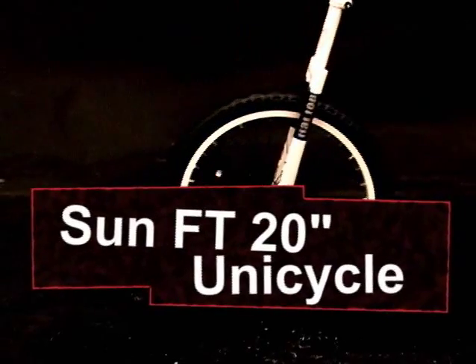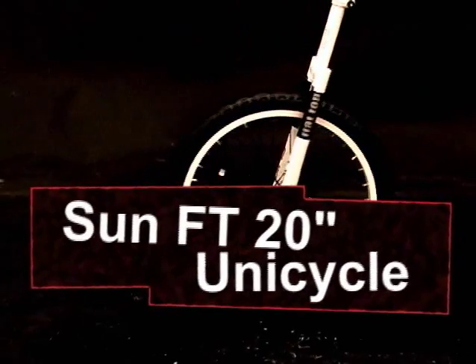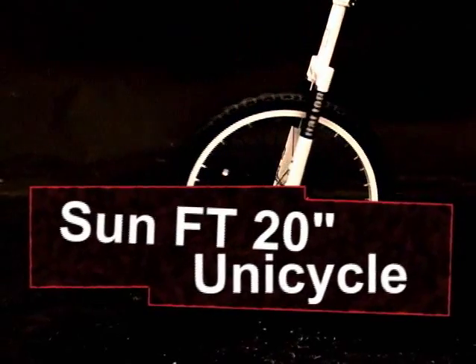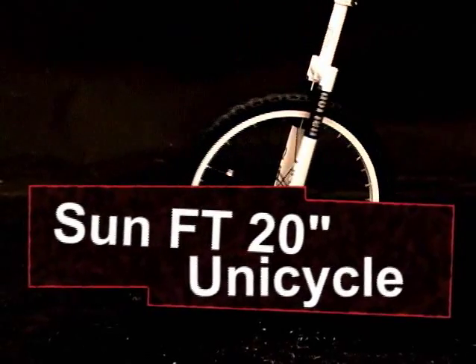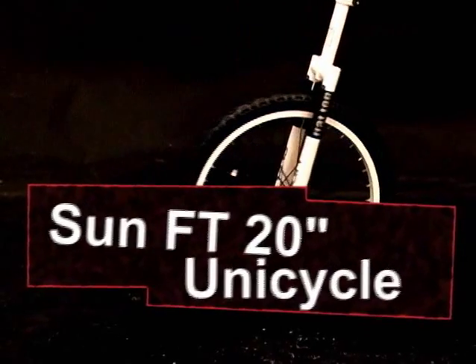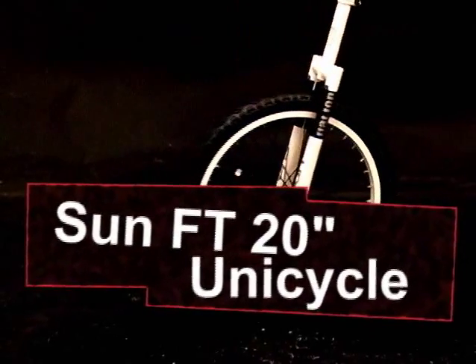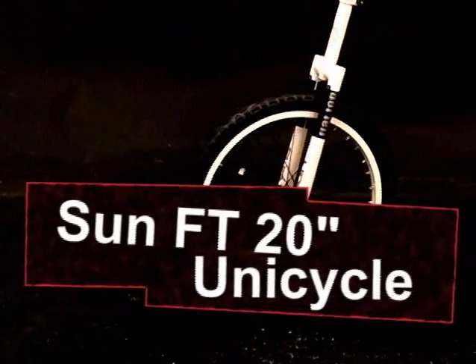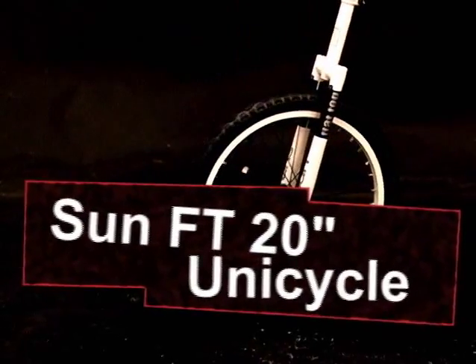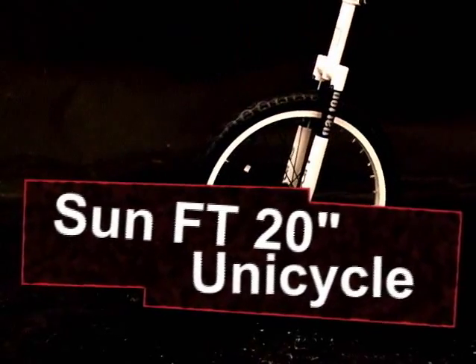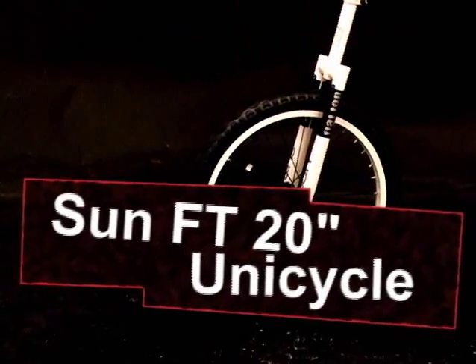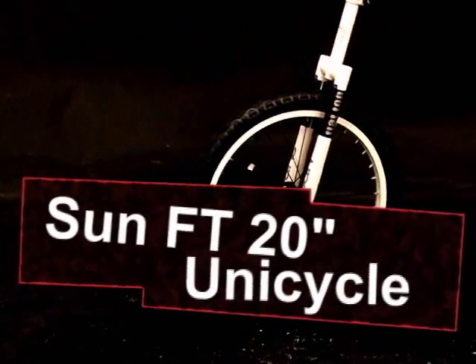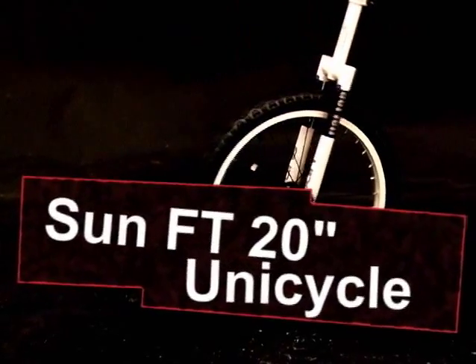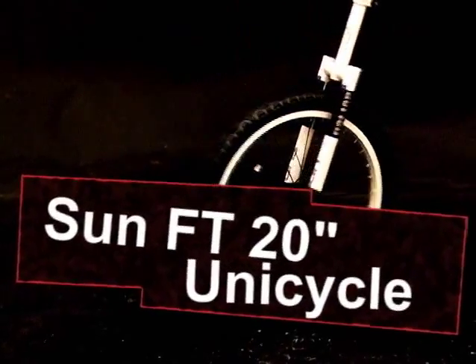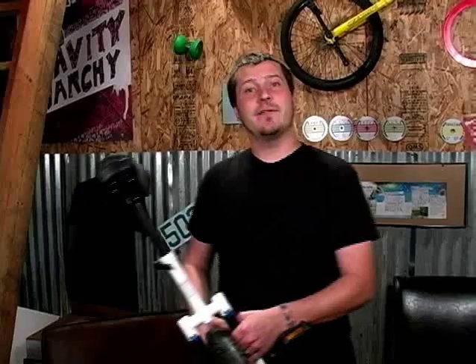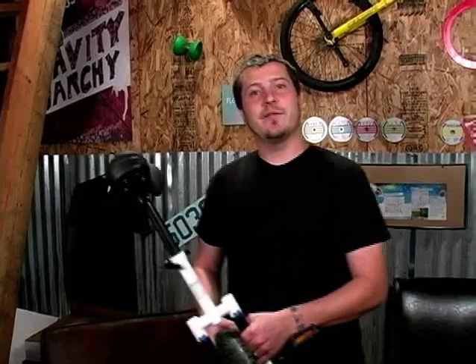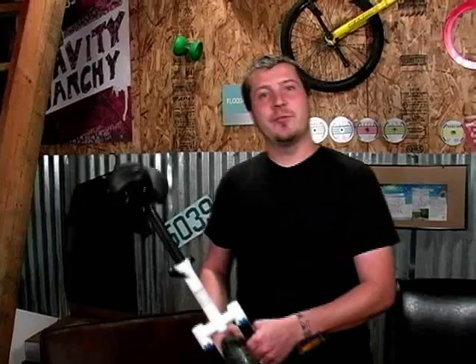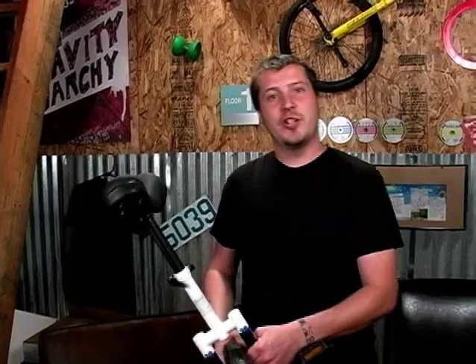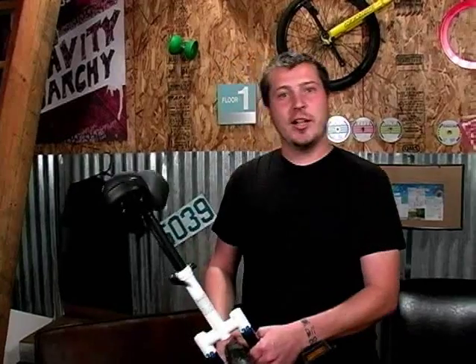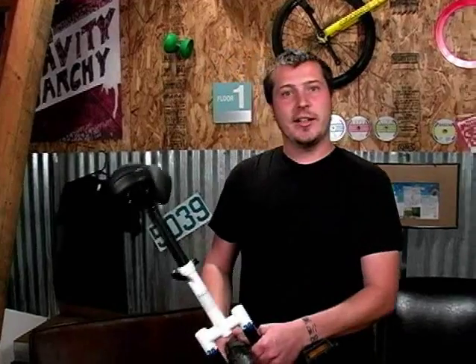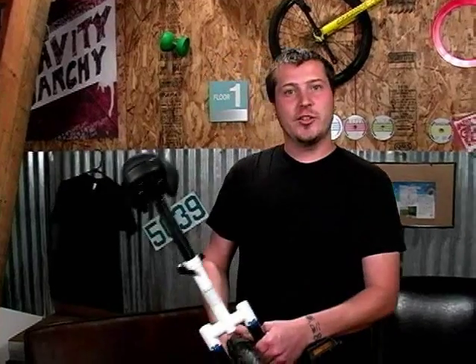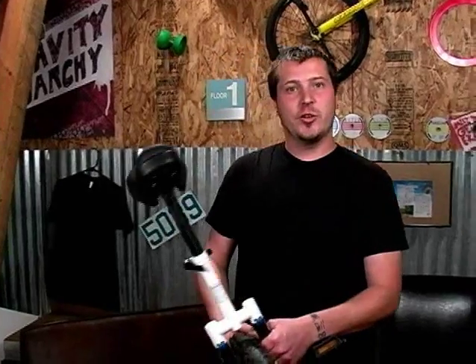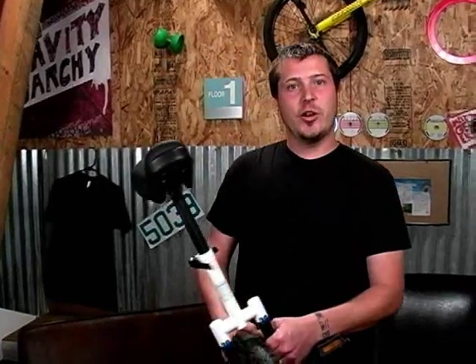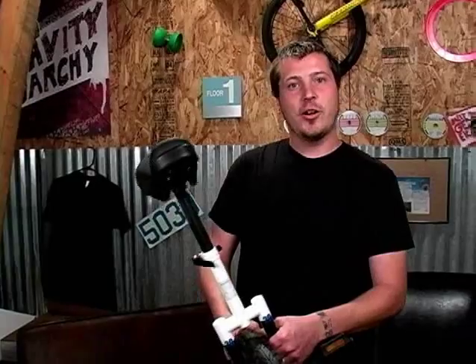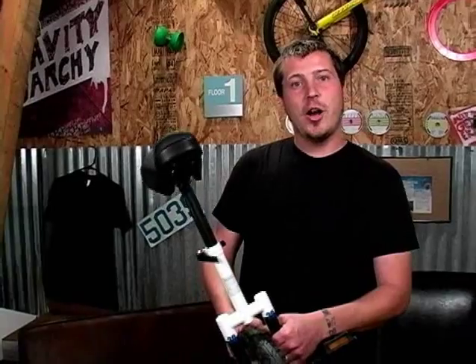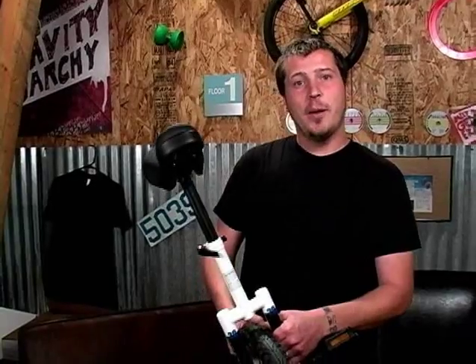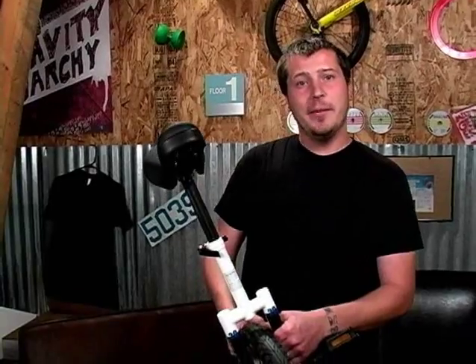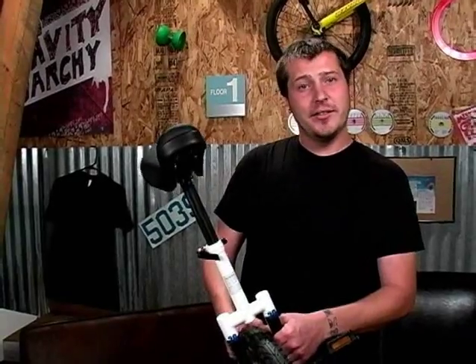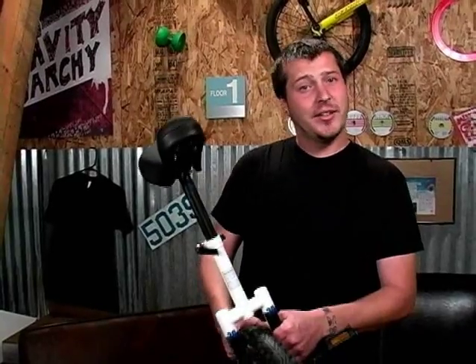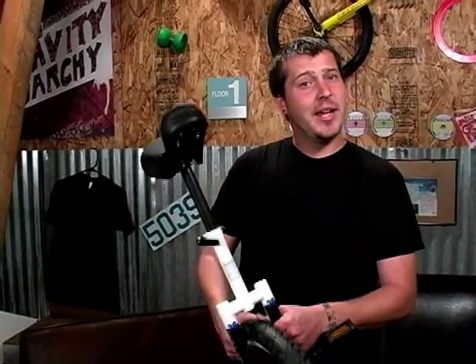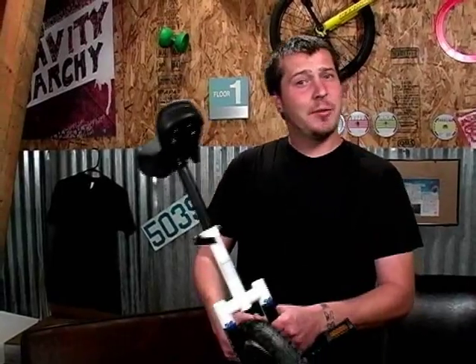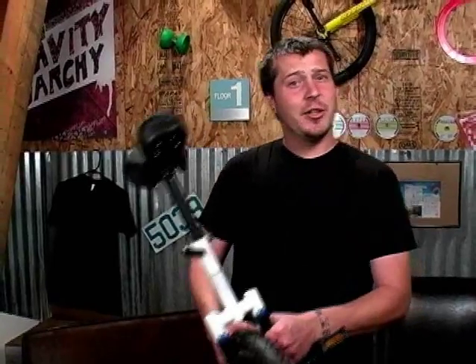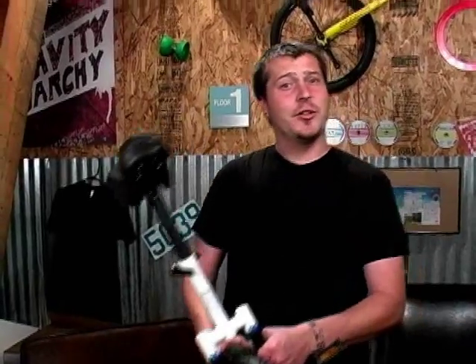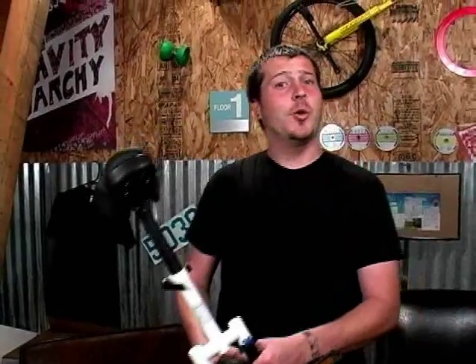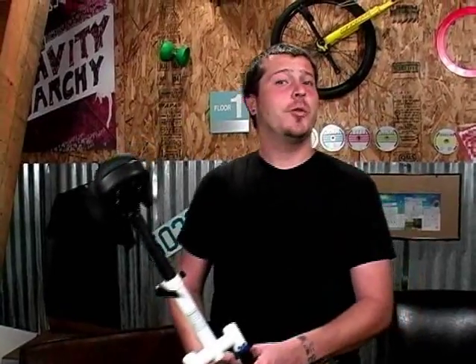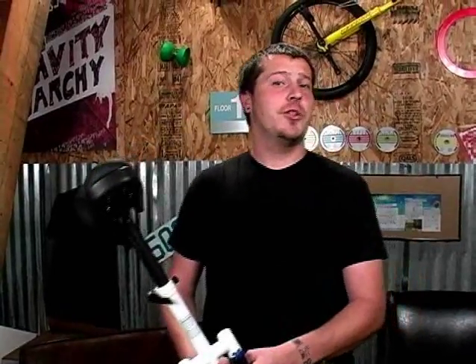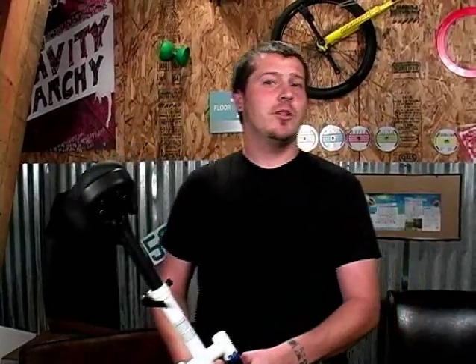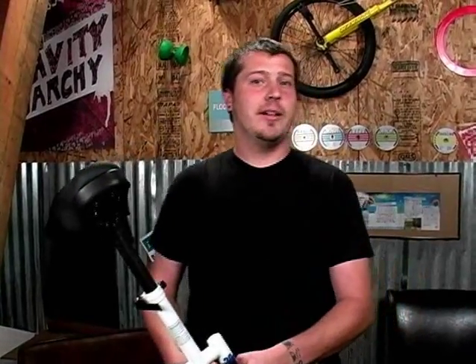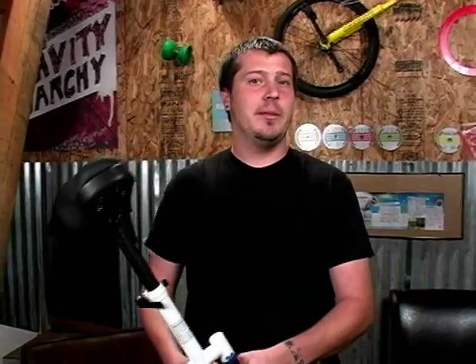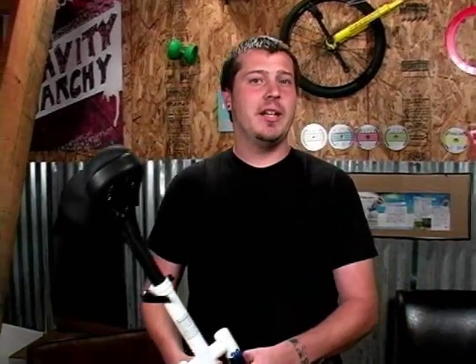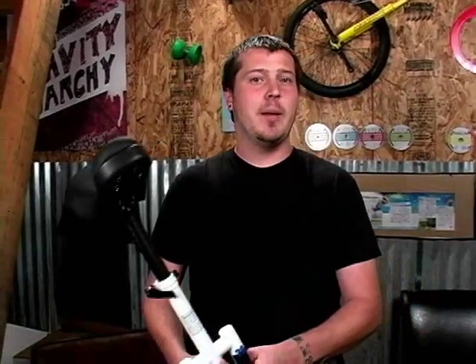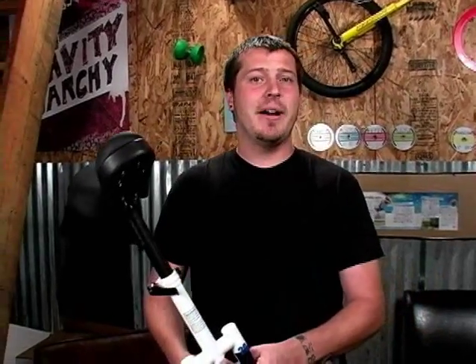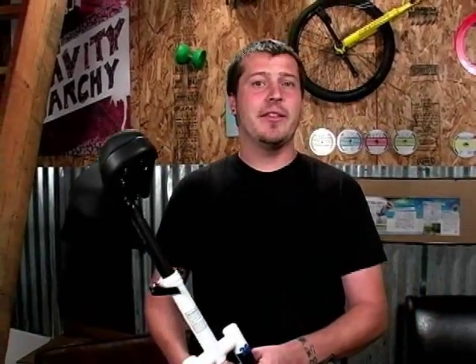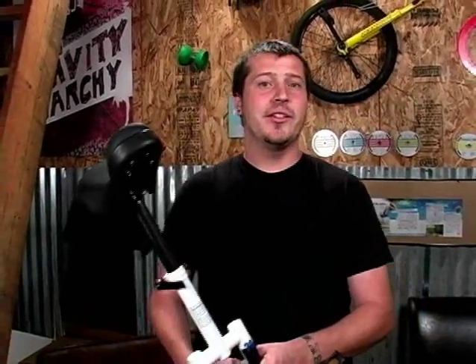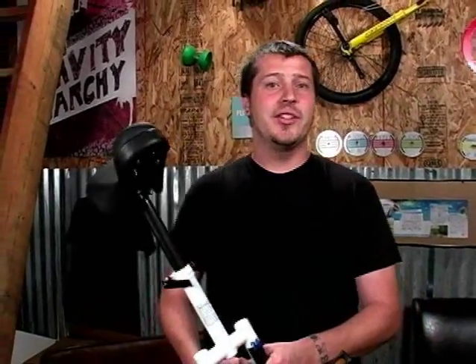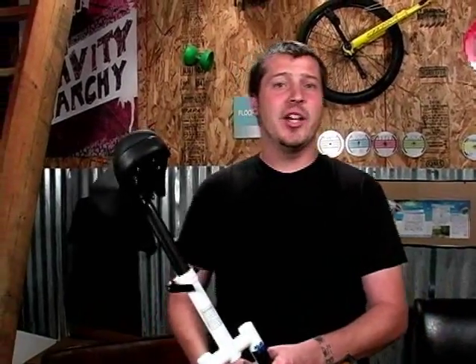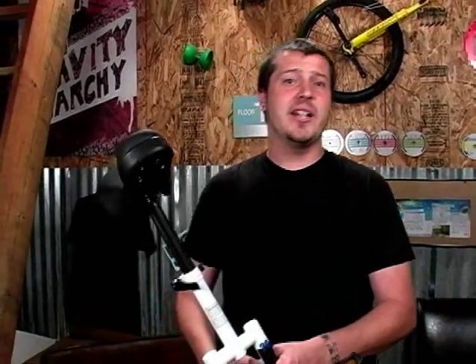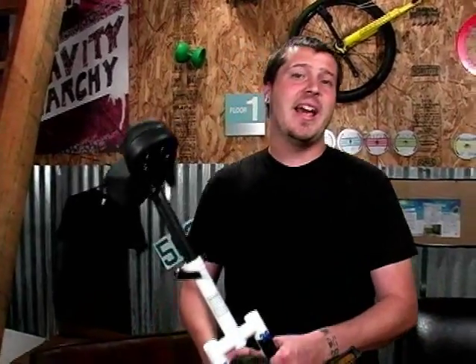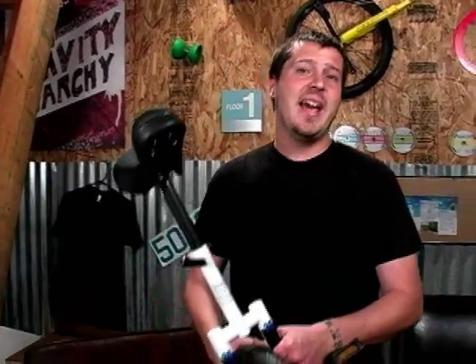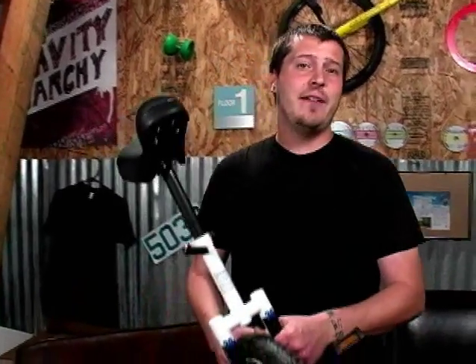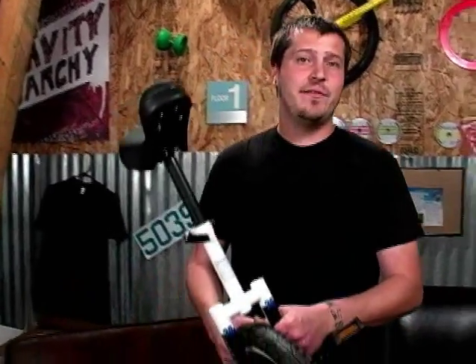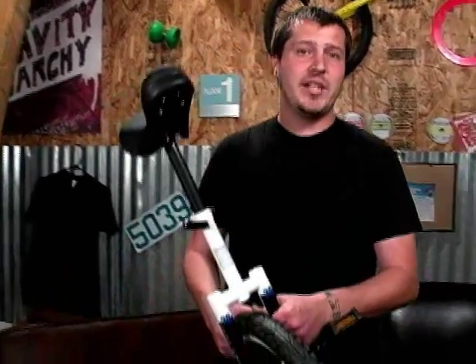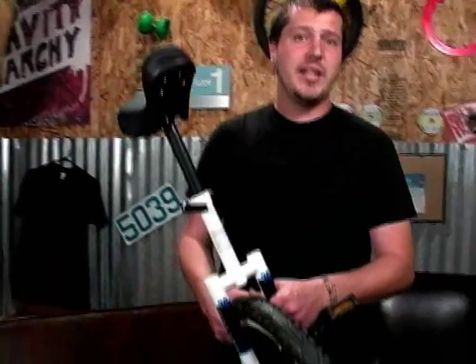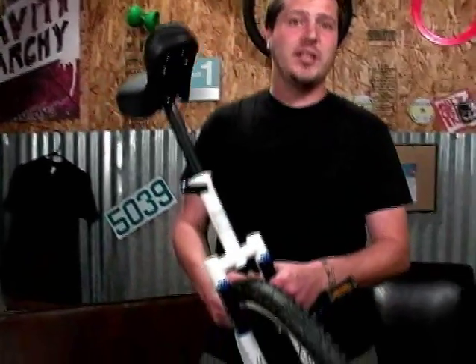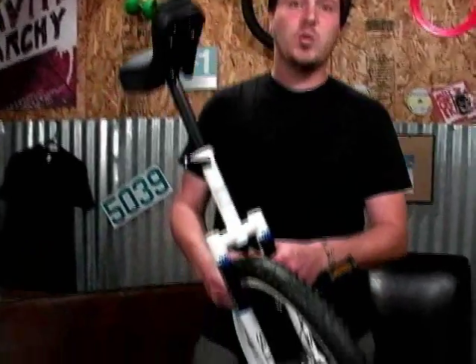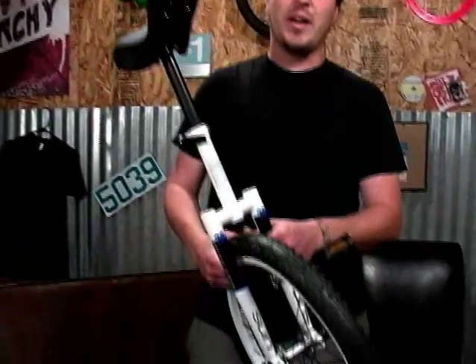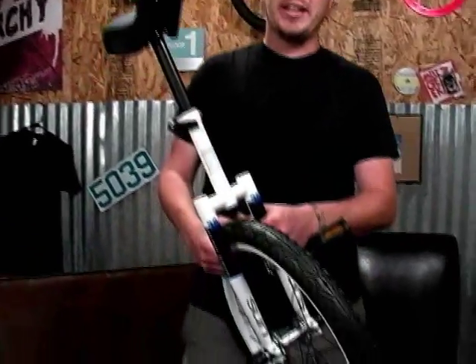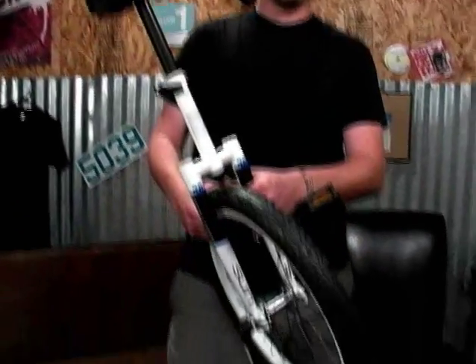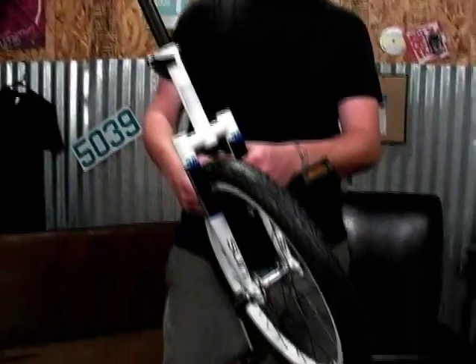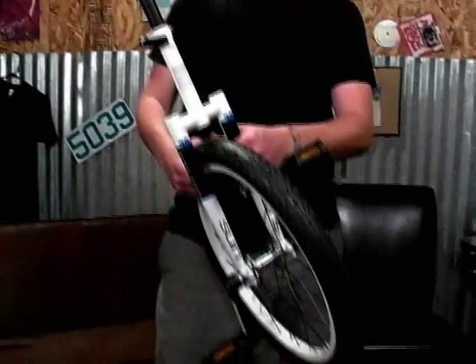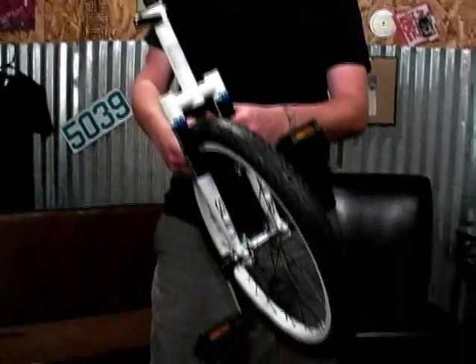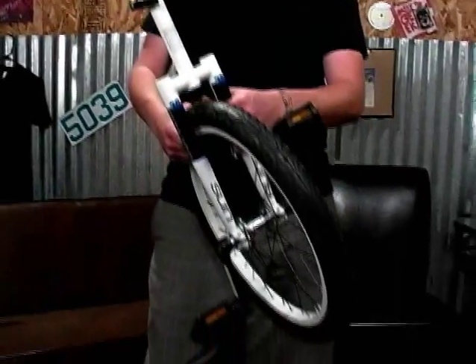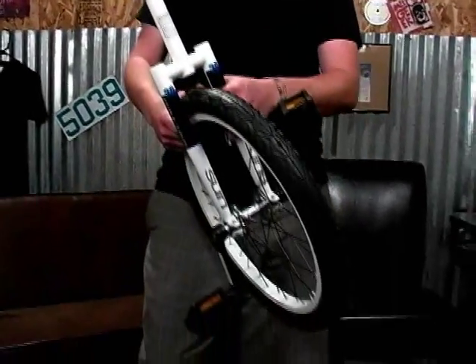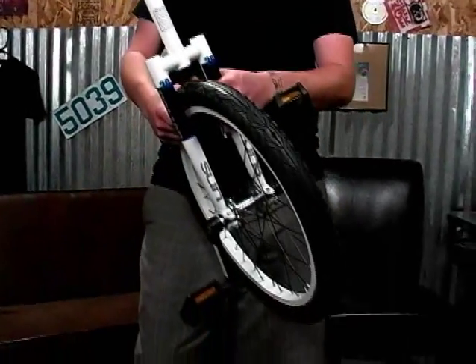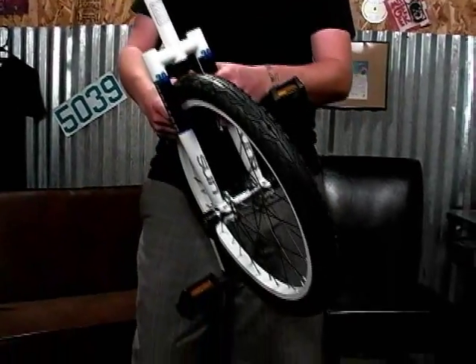Hey everybody, it's Aidan from JugglingStore.com and today I'm going to talk to you a little bit about the Sun FT 20 inch unicycle.